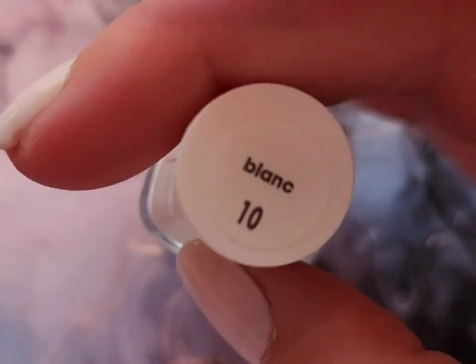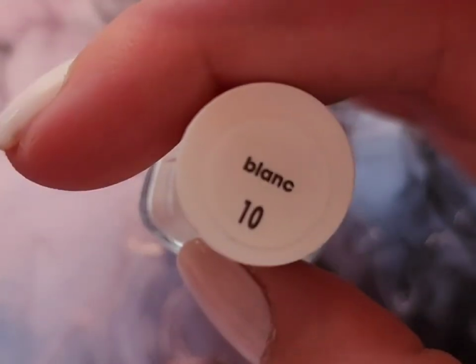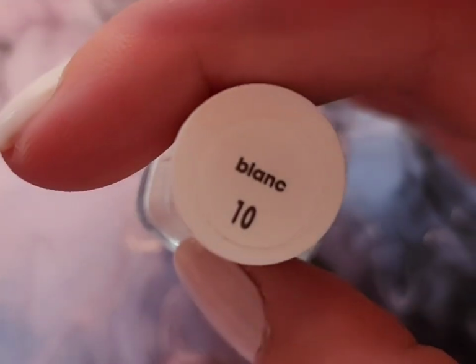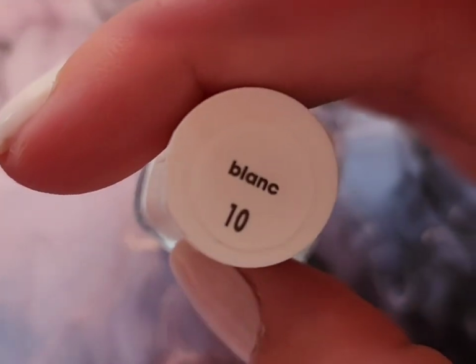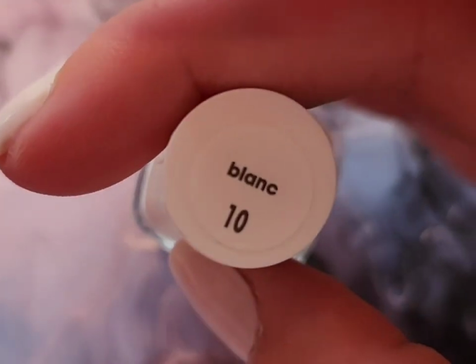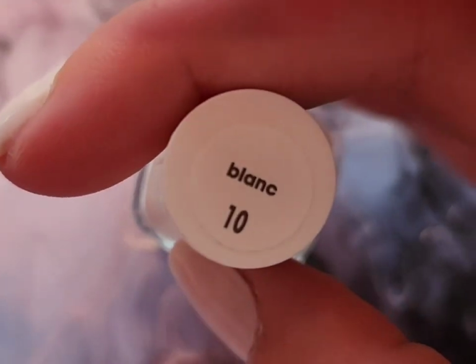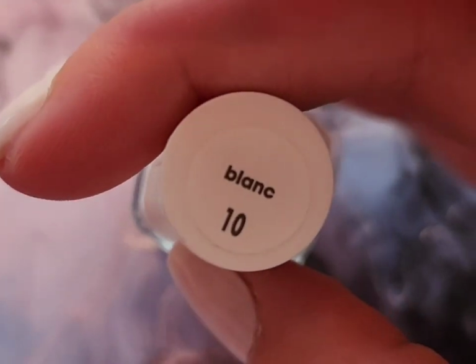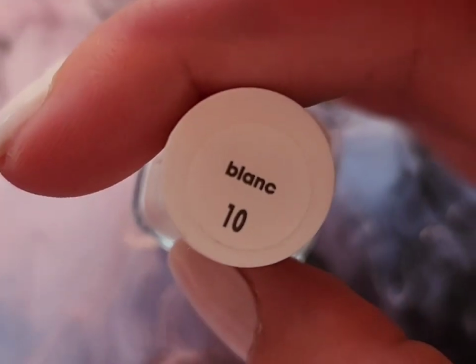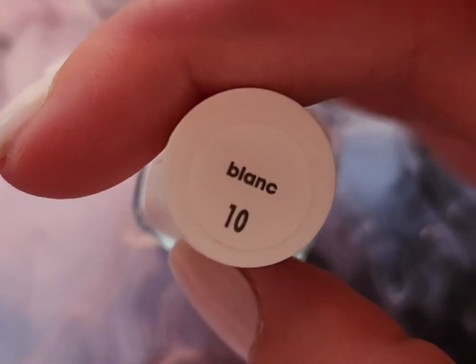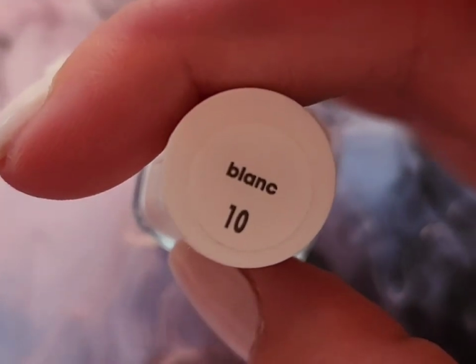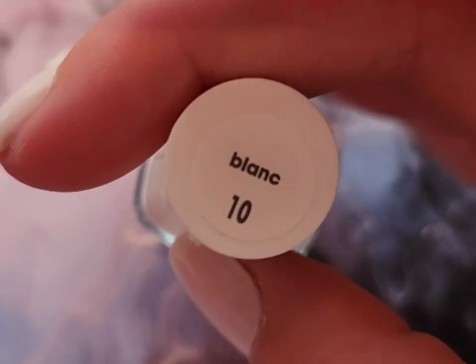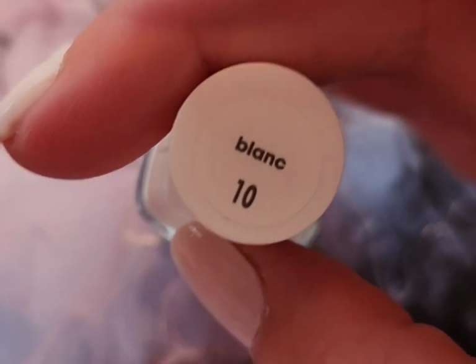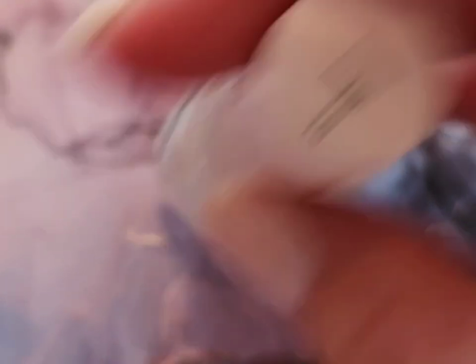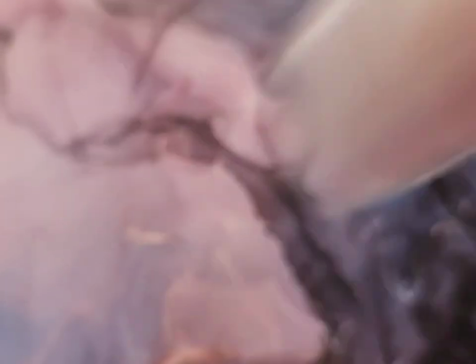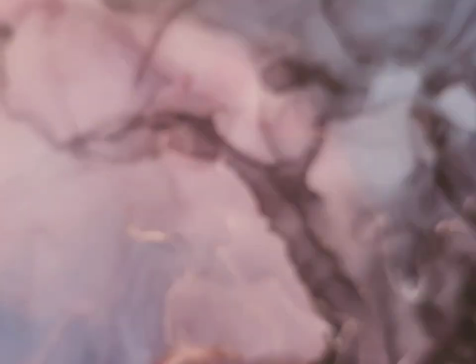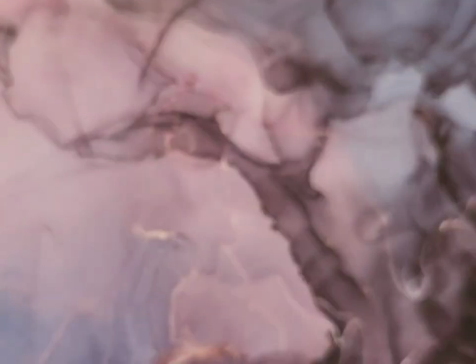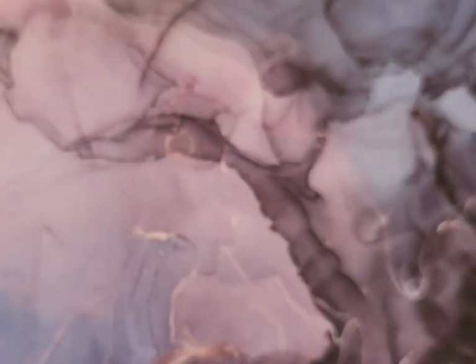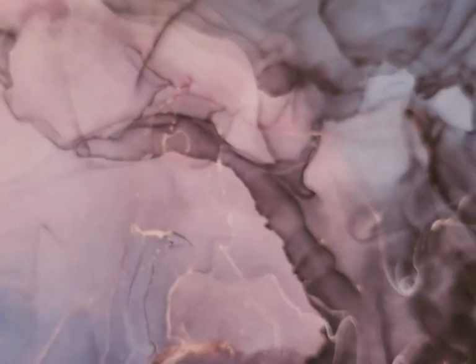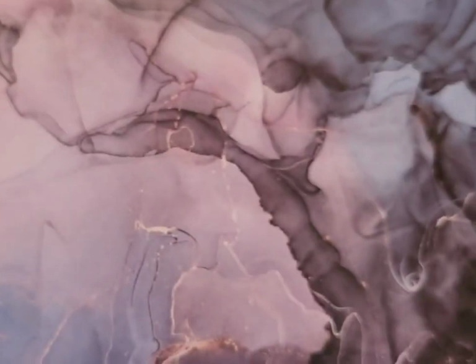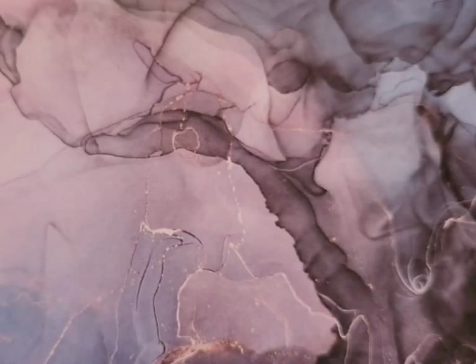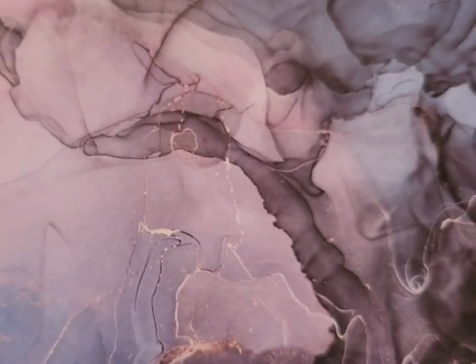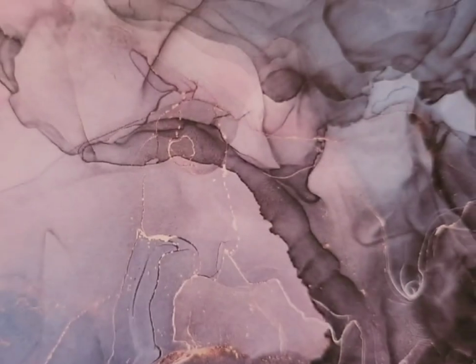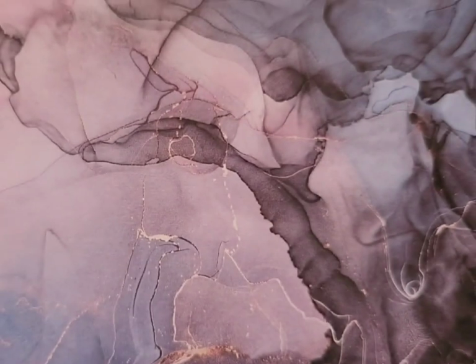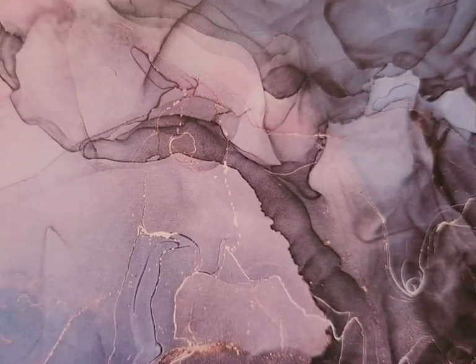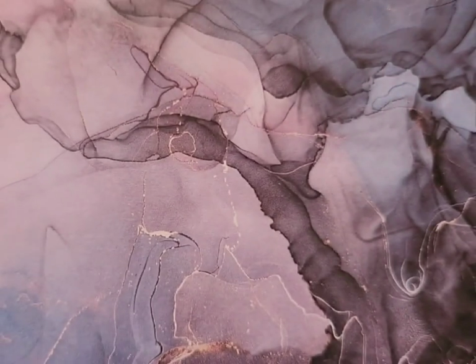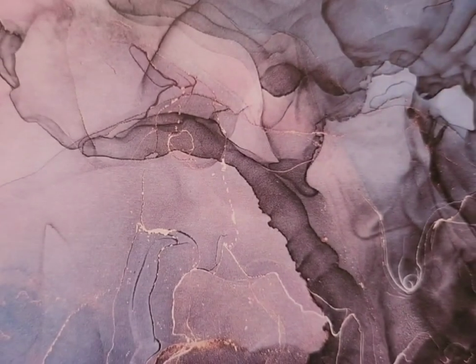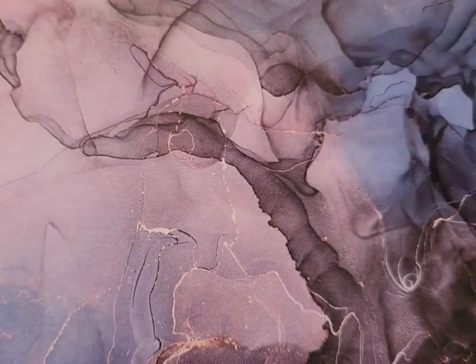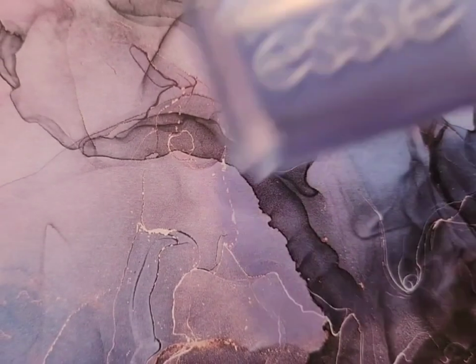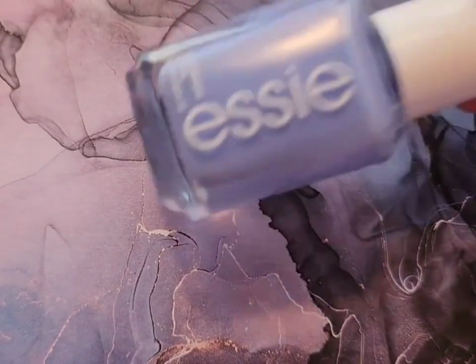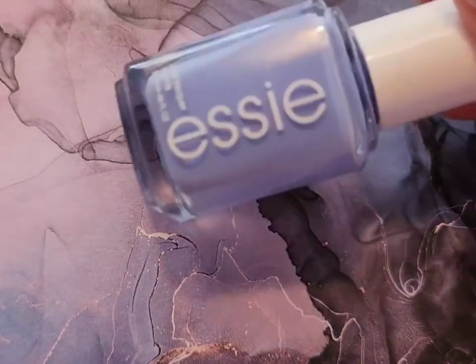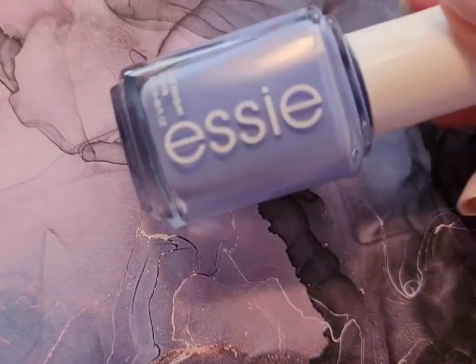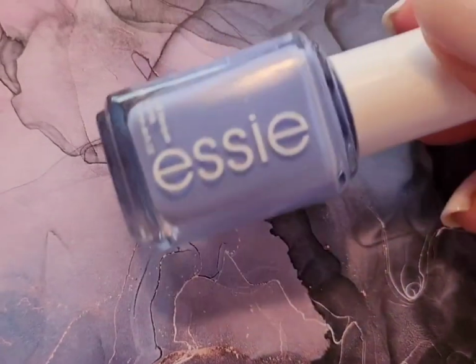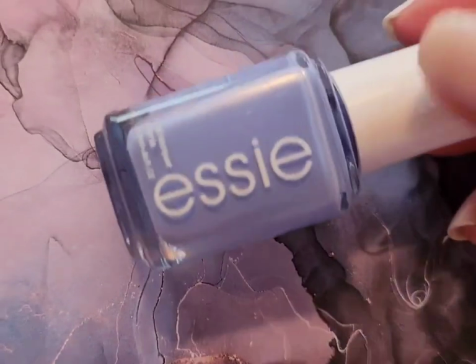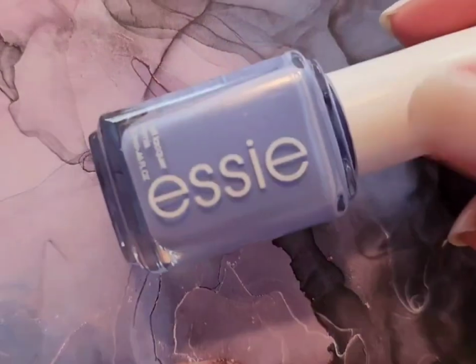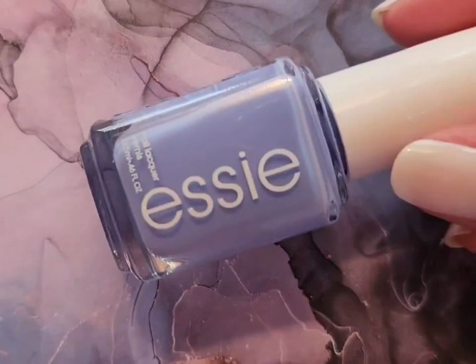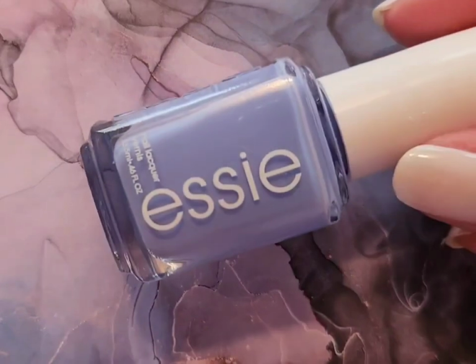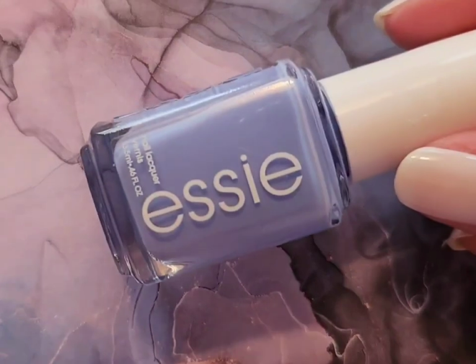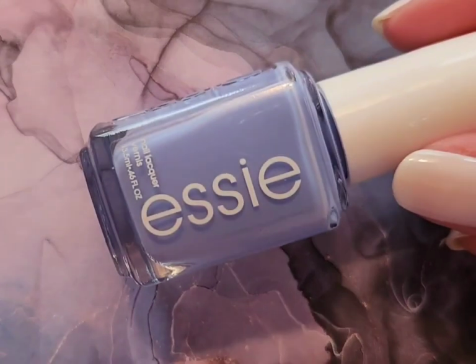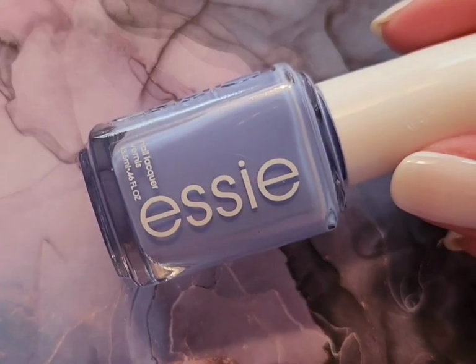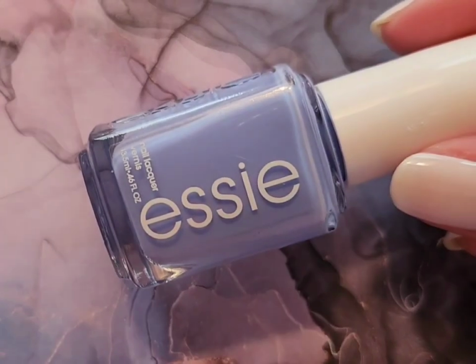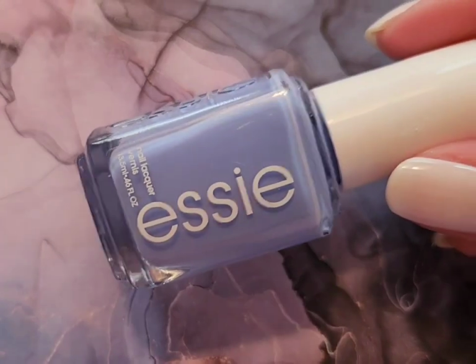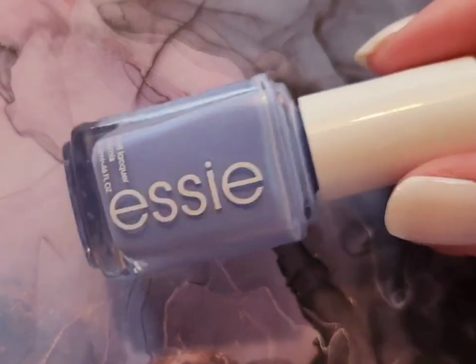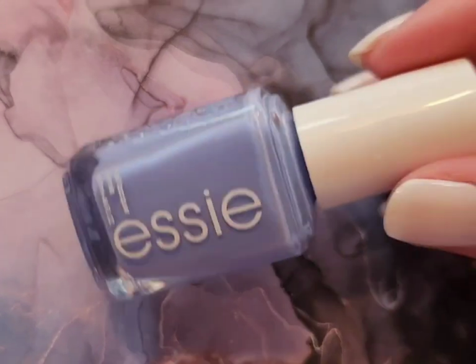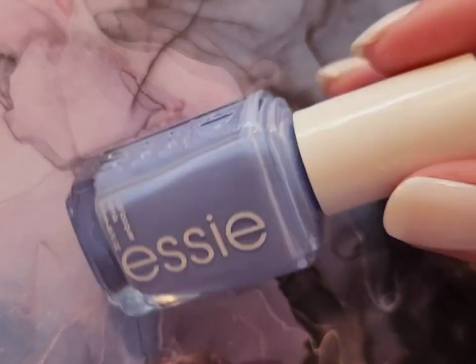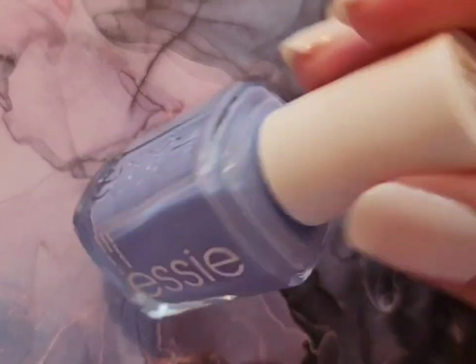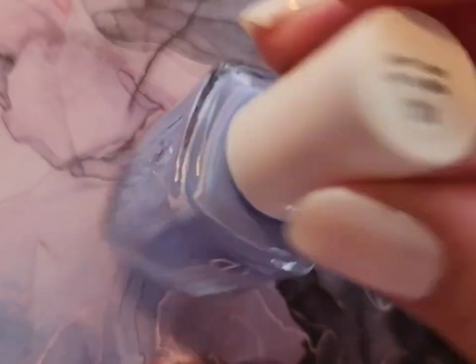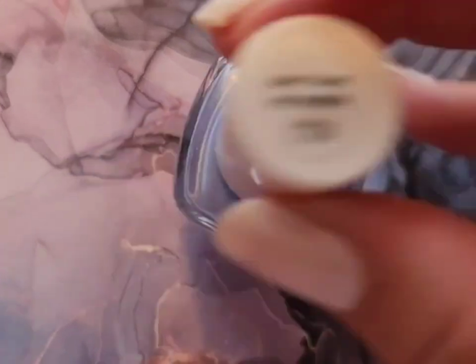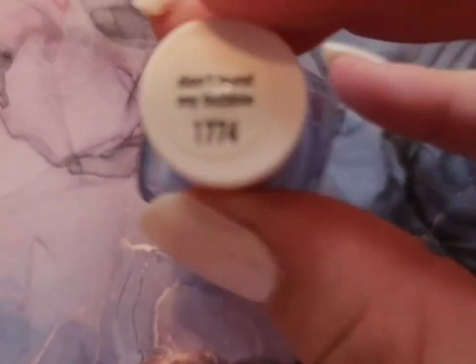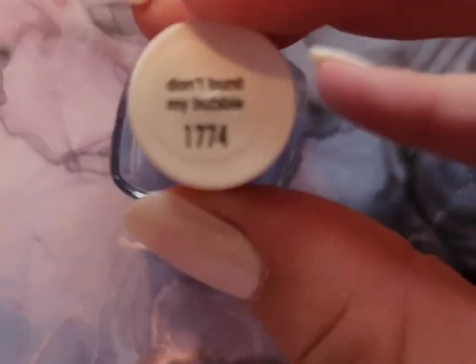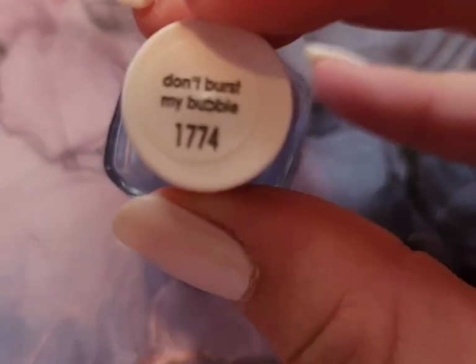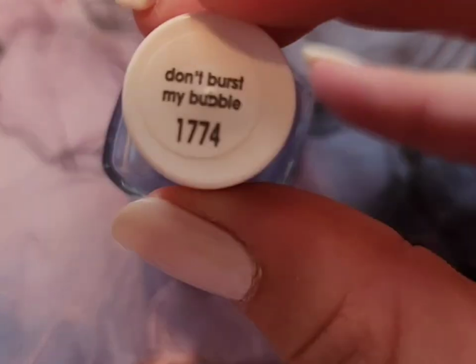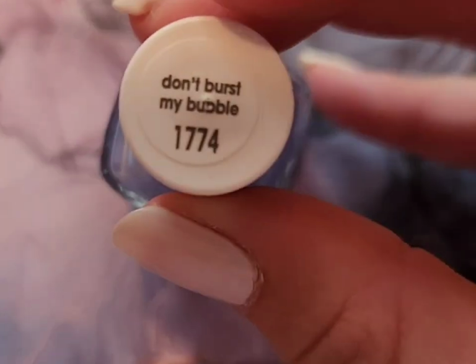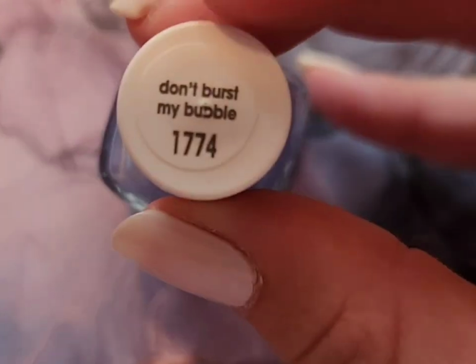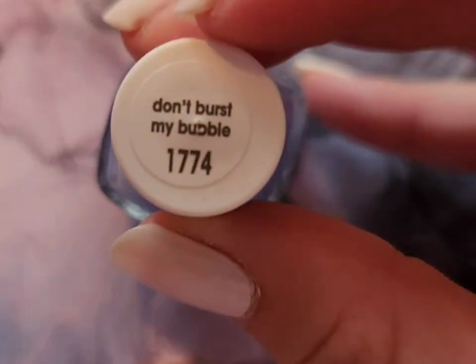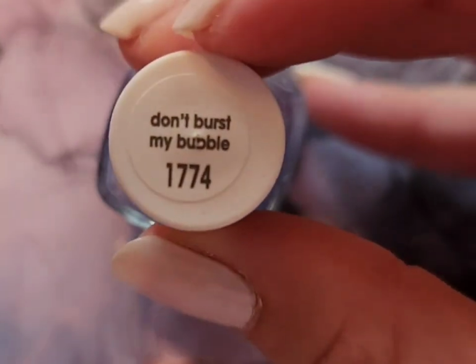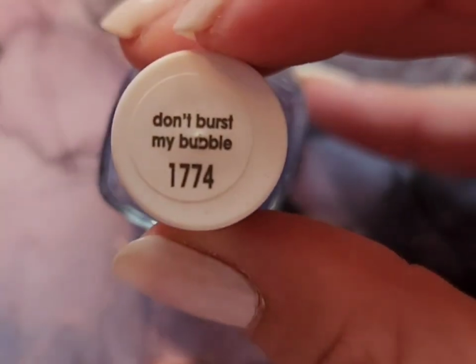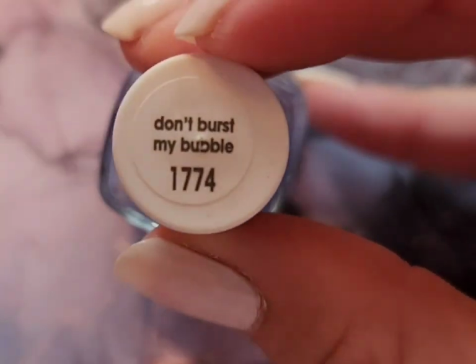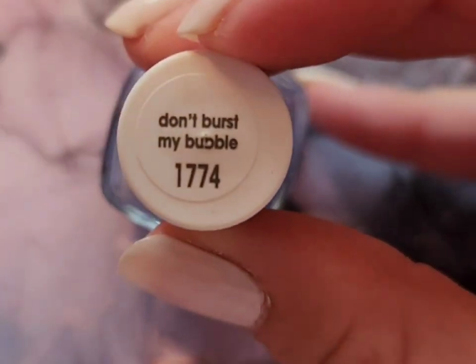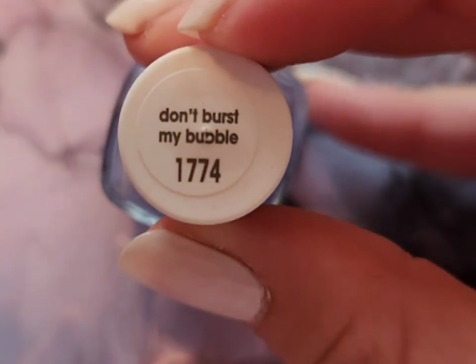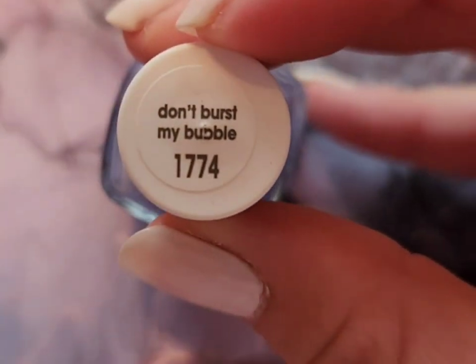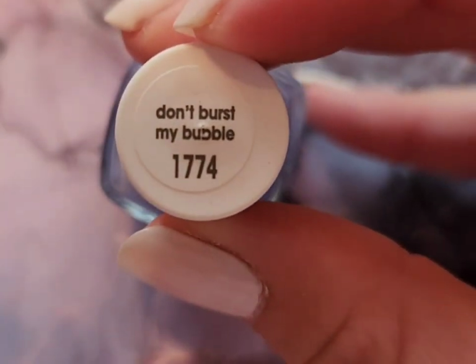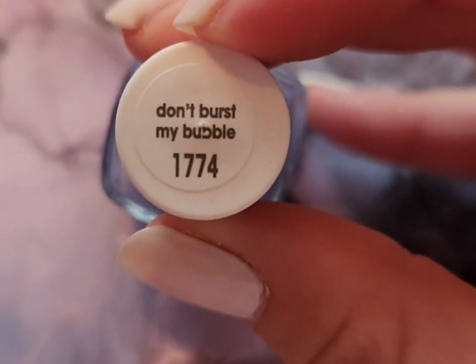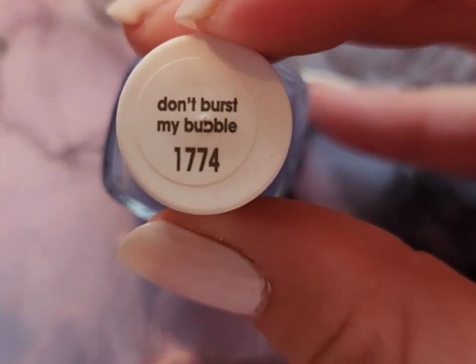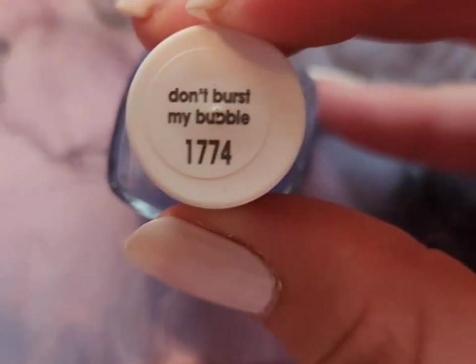I used Essie's Blanc and Essie's Don't Burst My Bubble, and that is it.